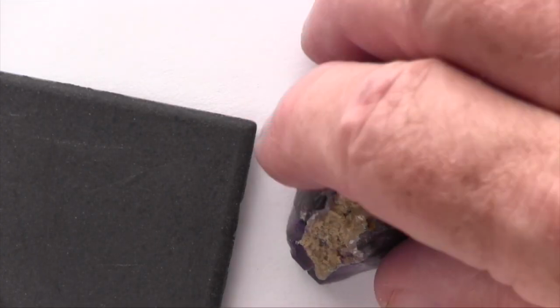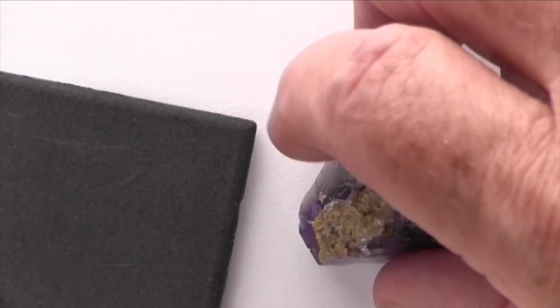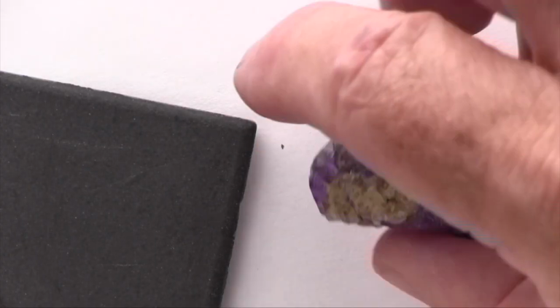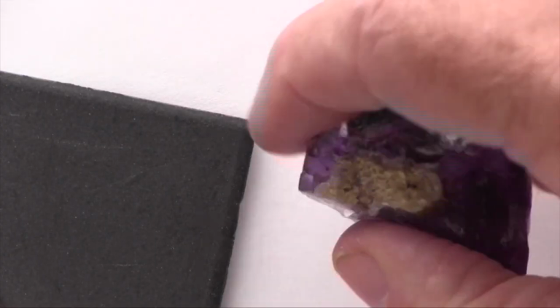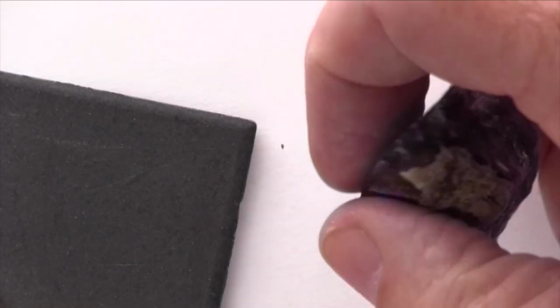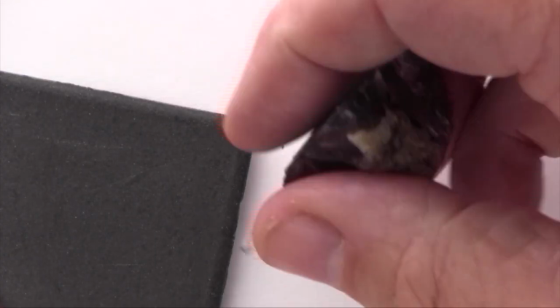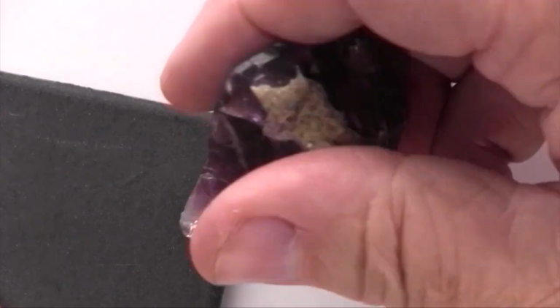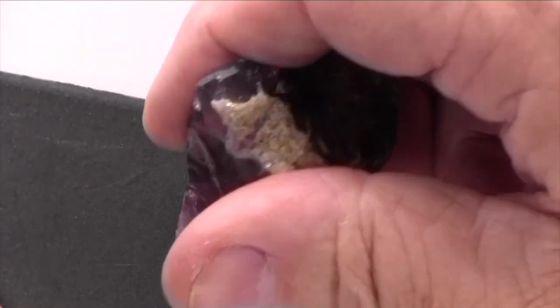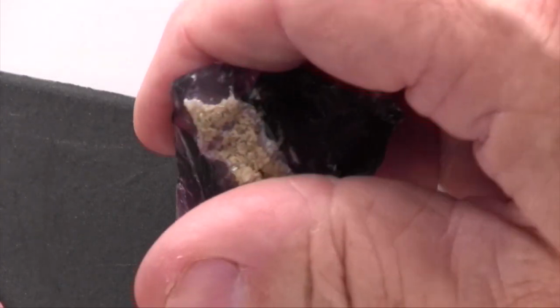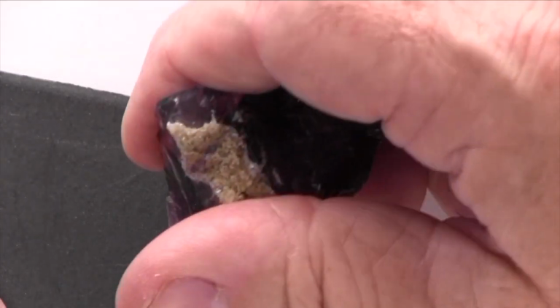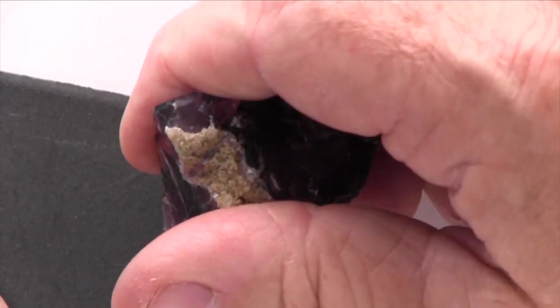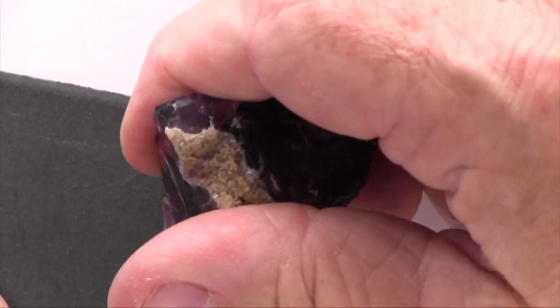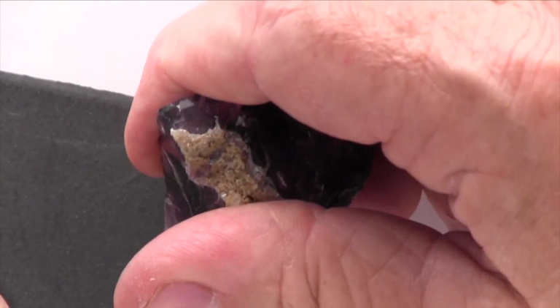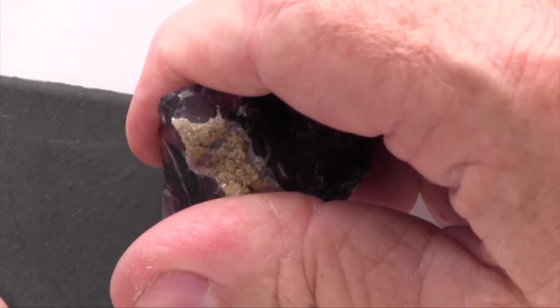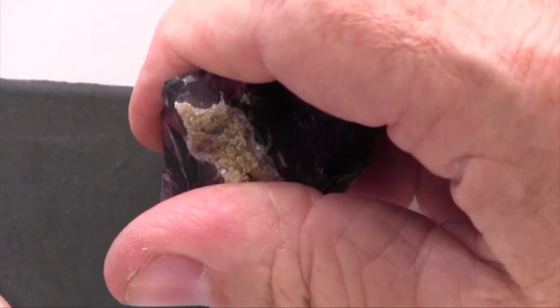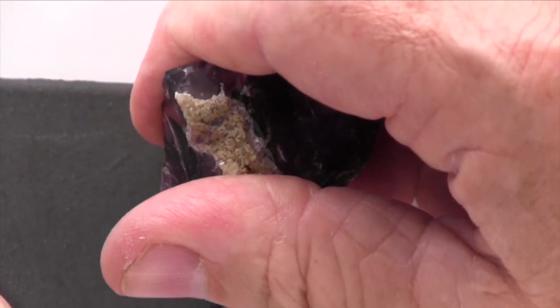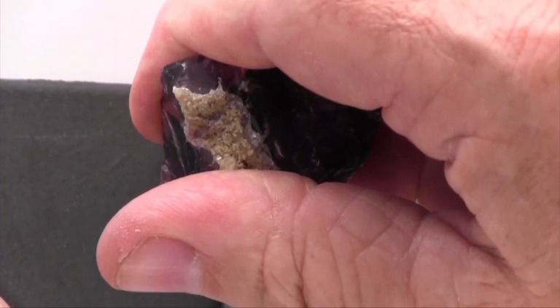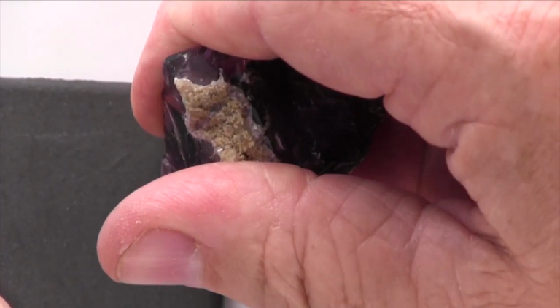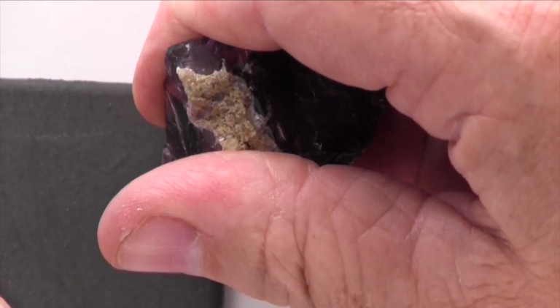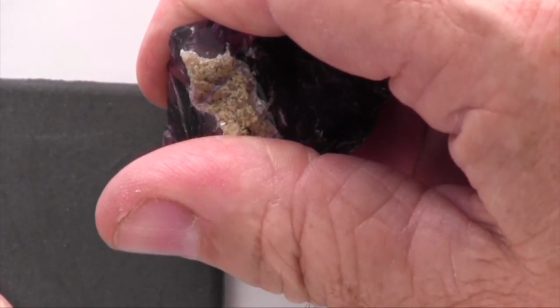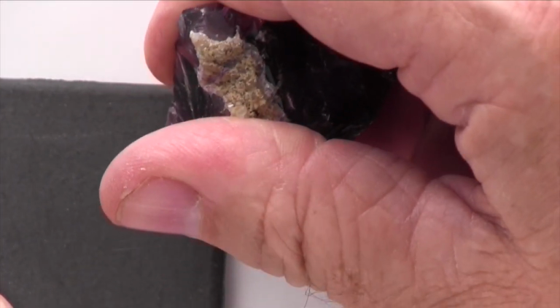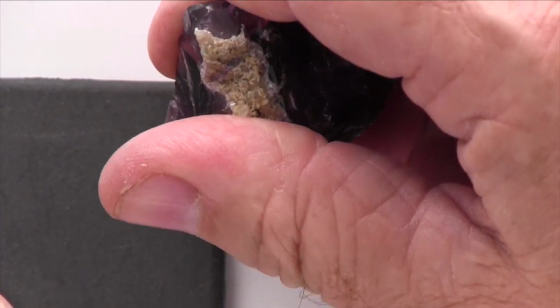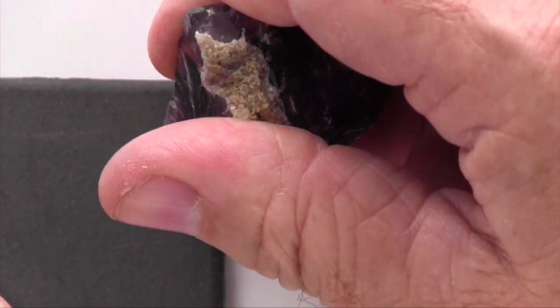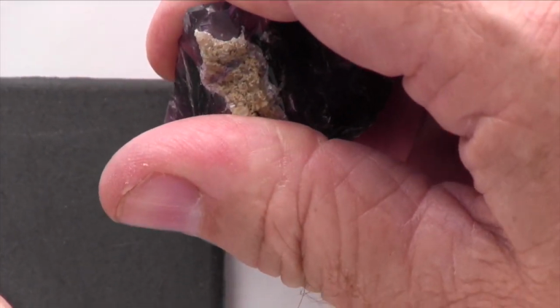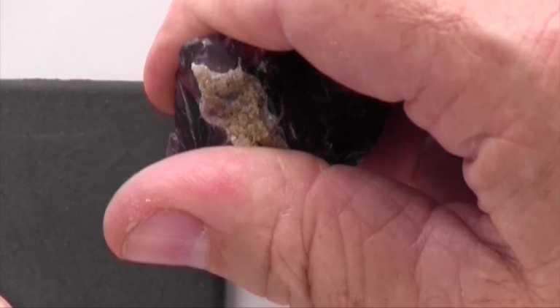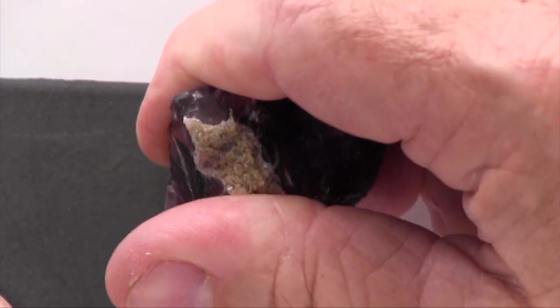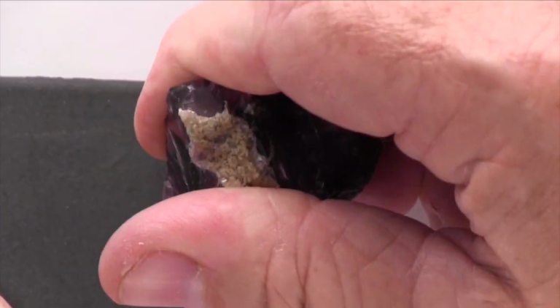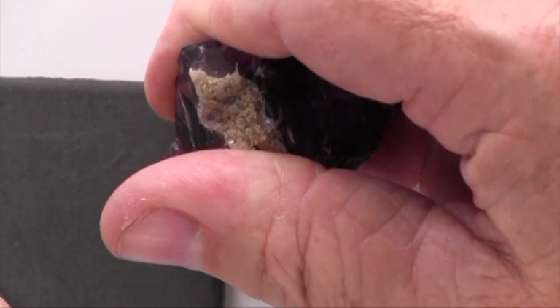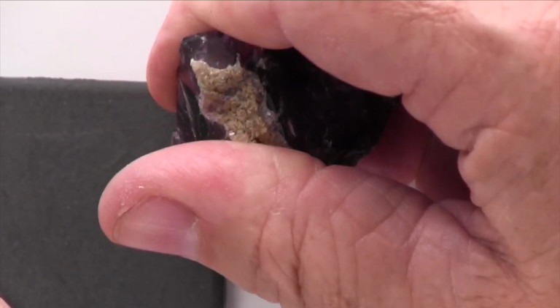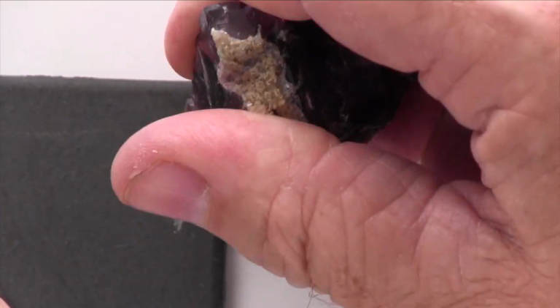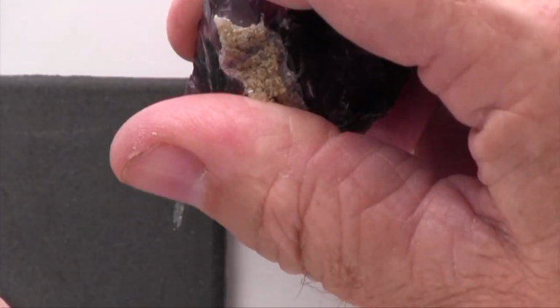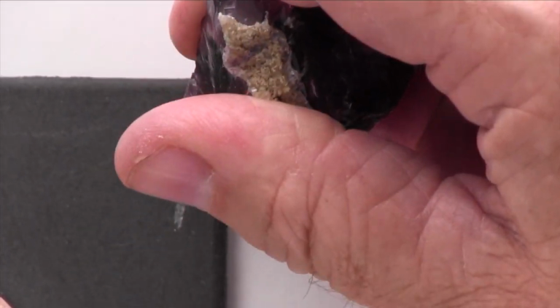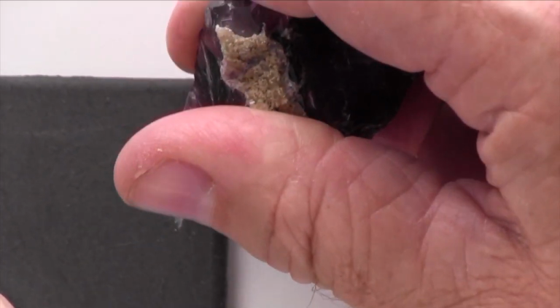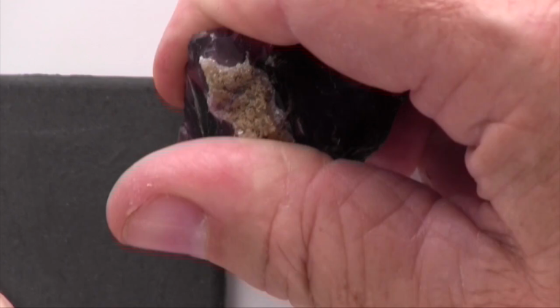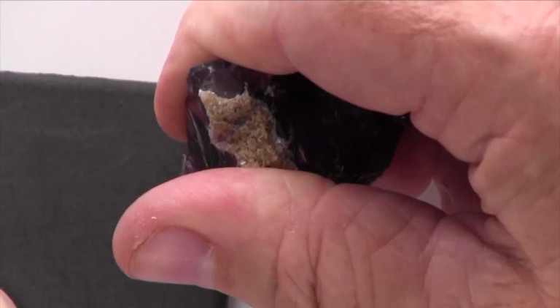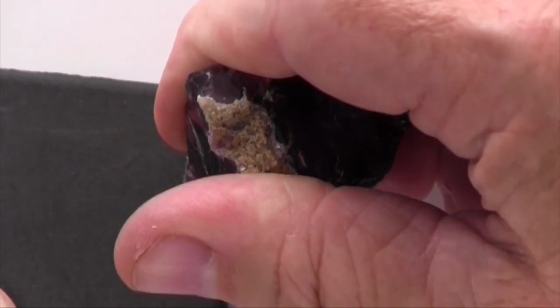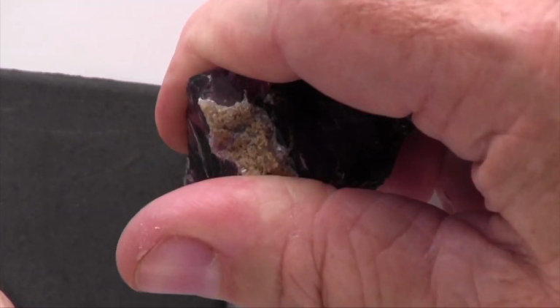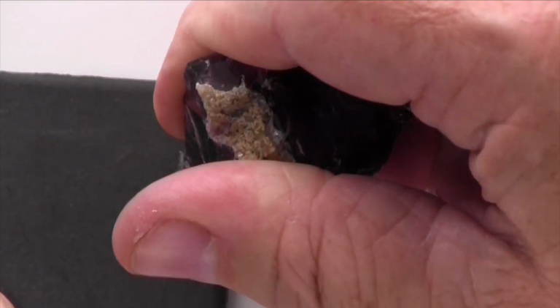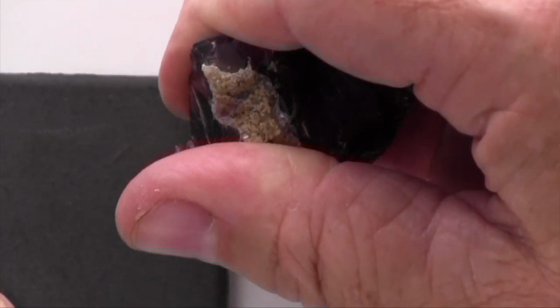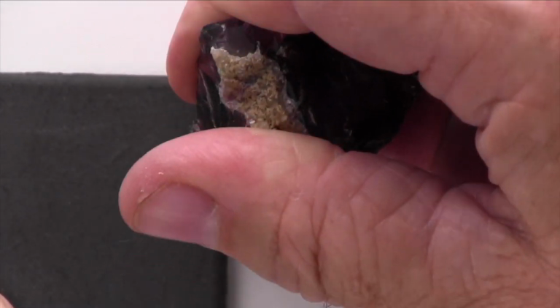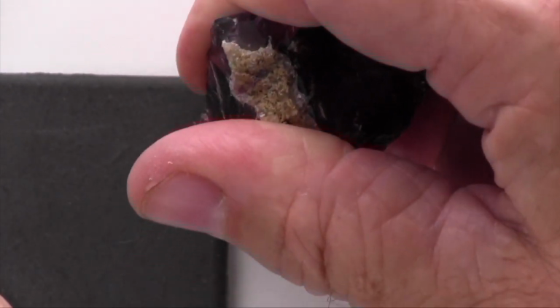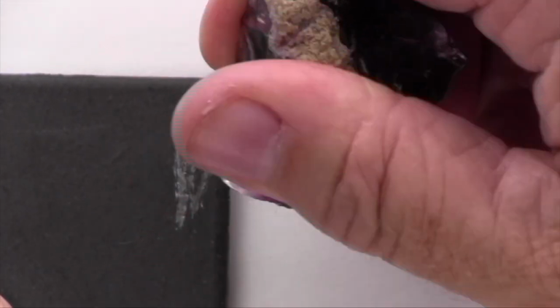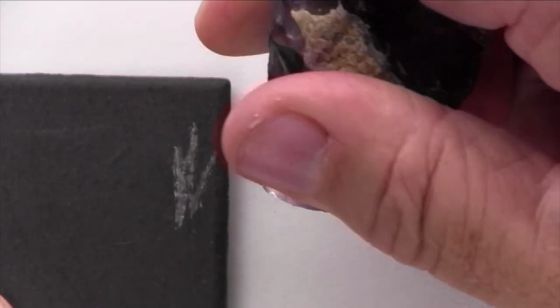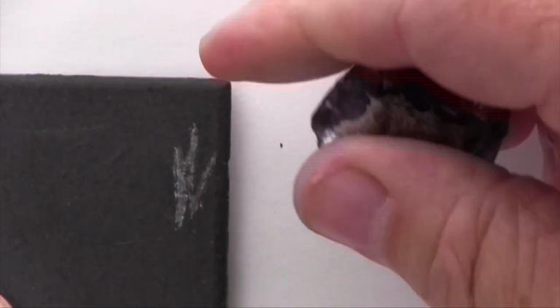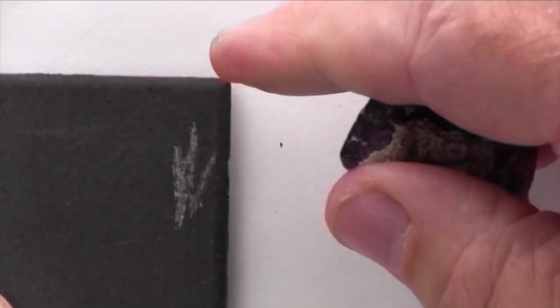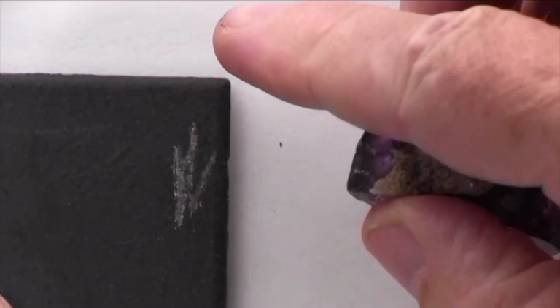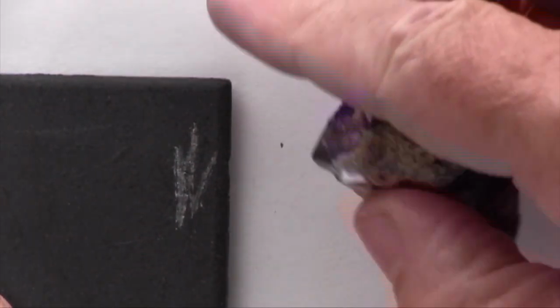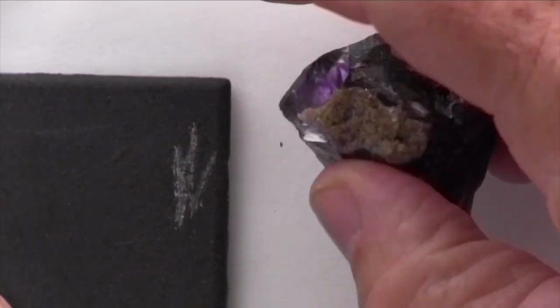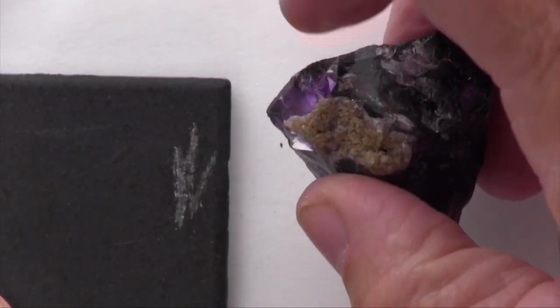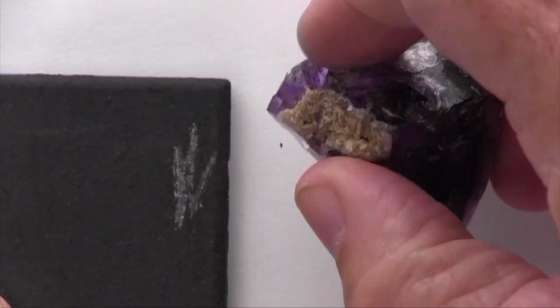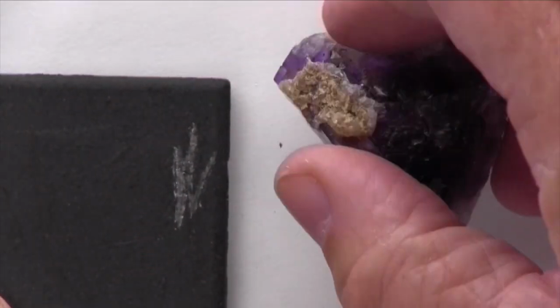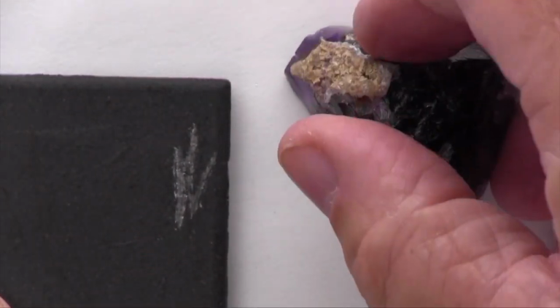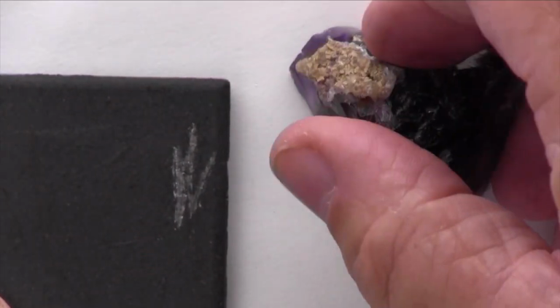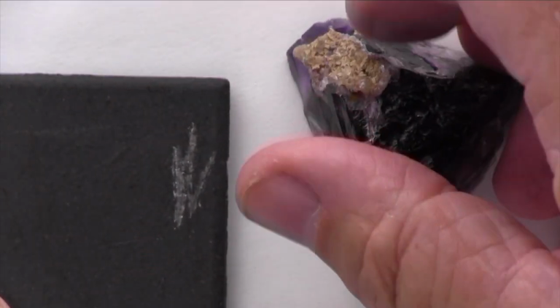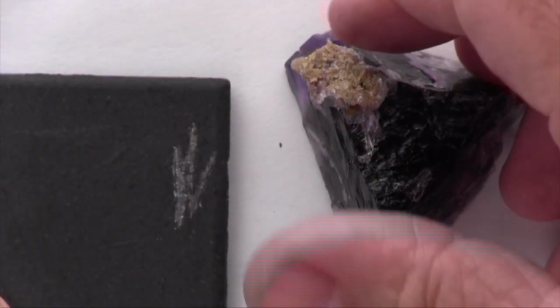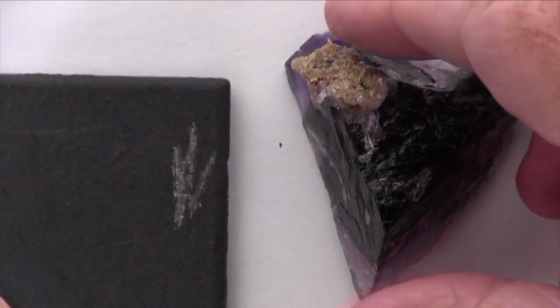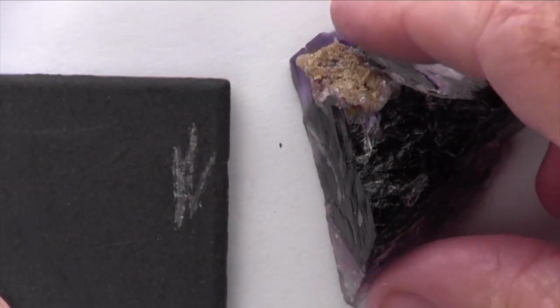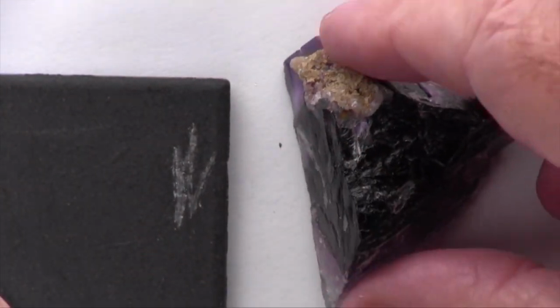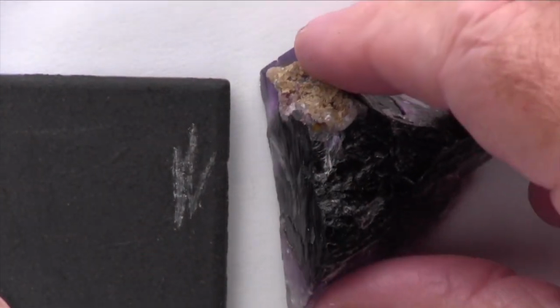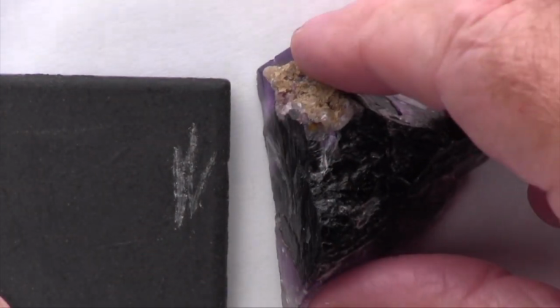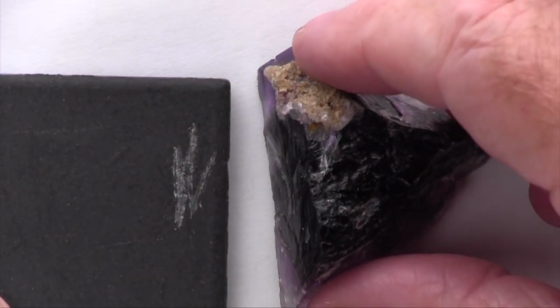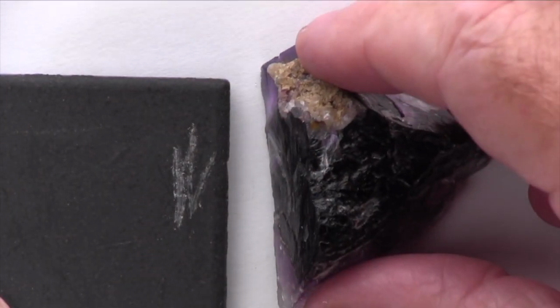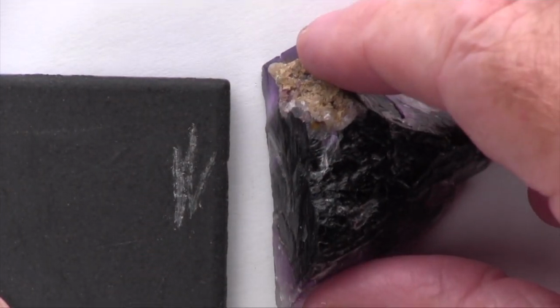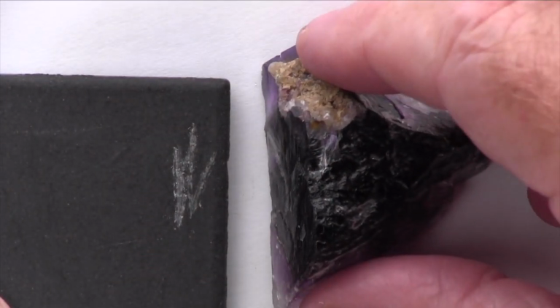The color of this particular specimen ranges from light to dark purple, and it has a white streak.